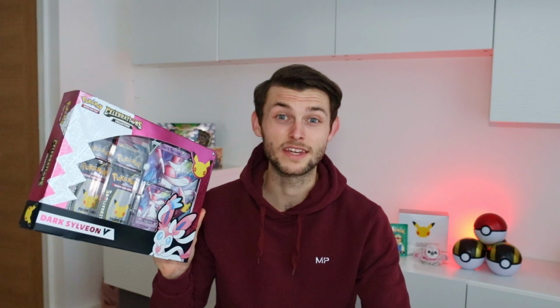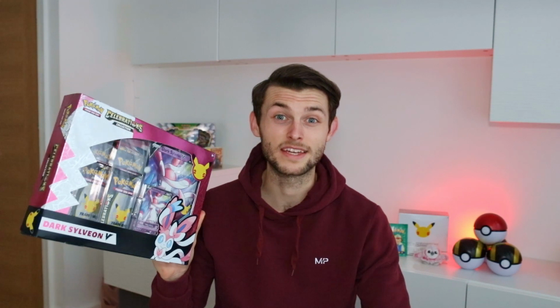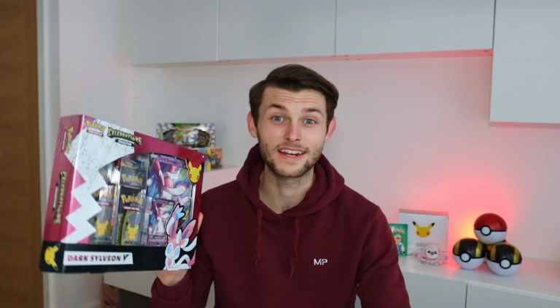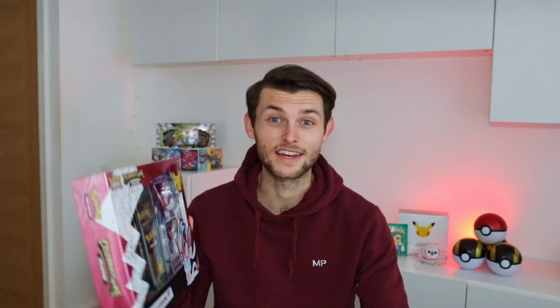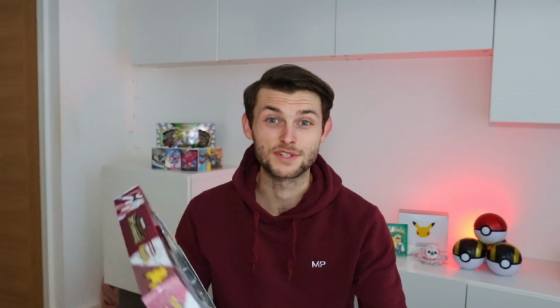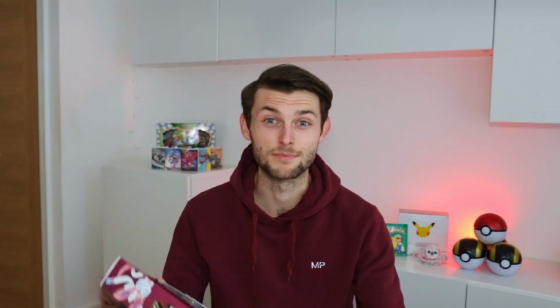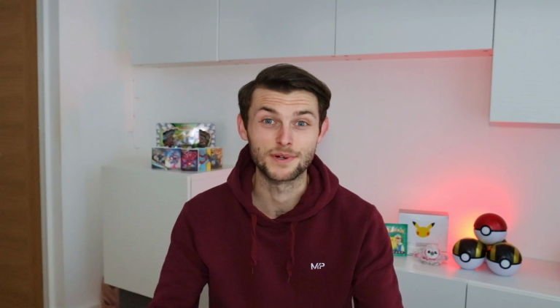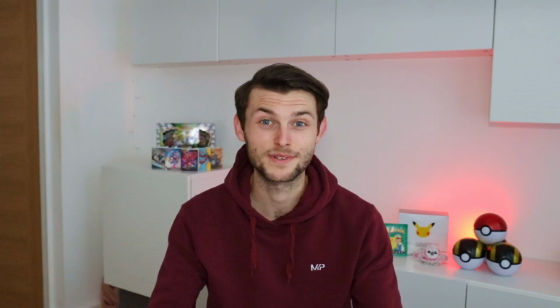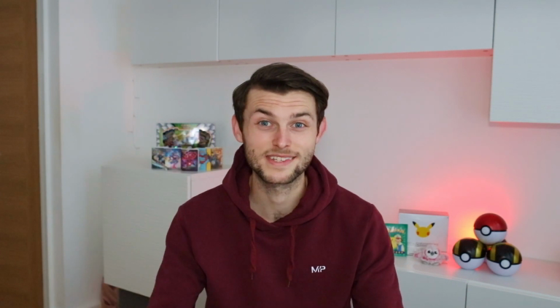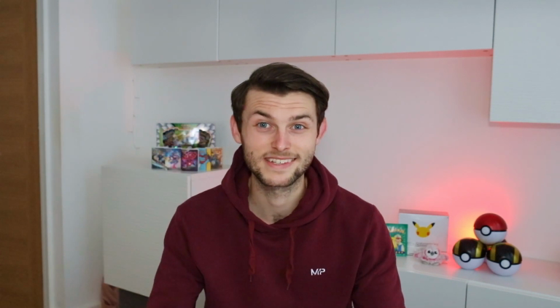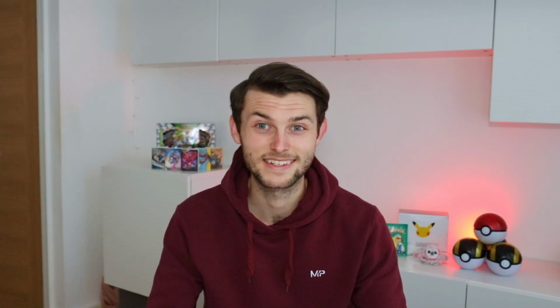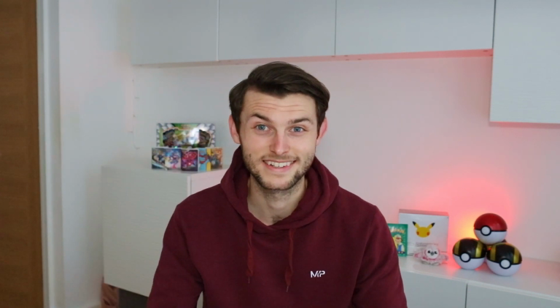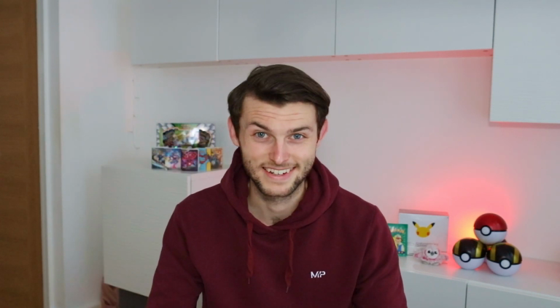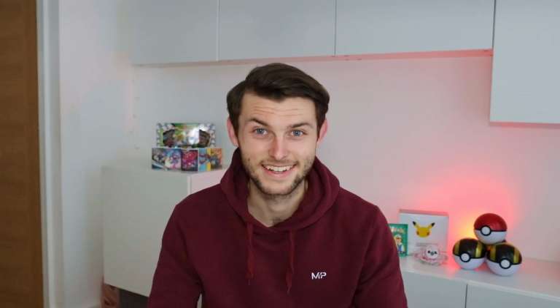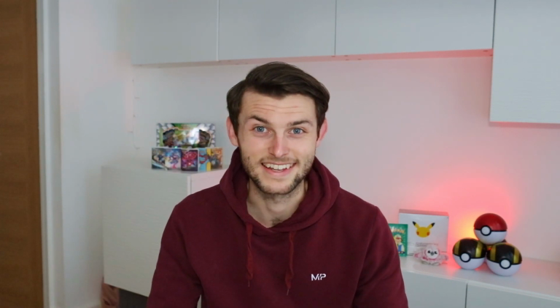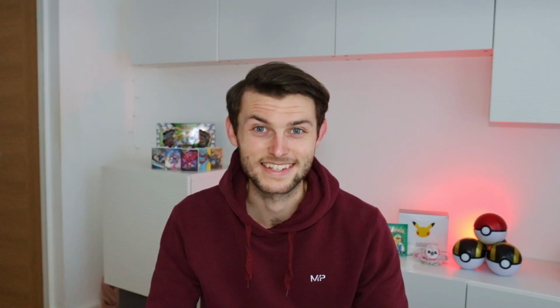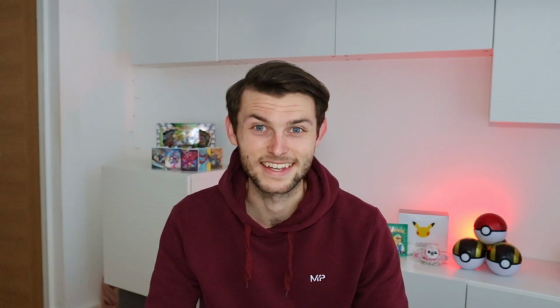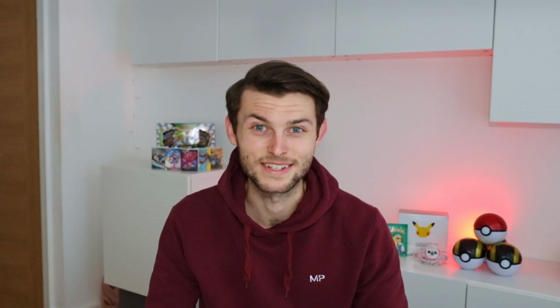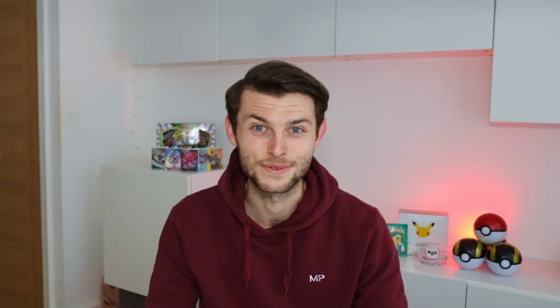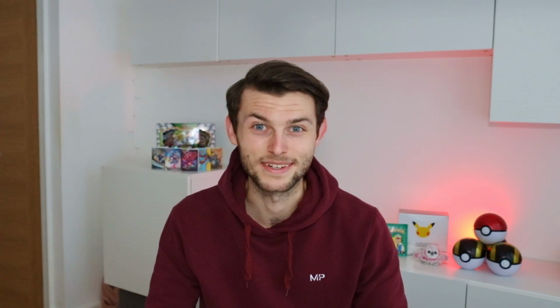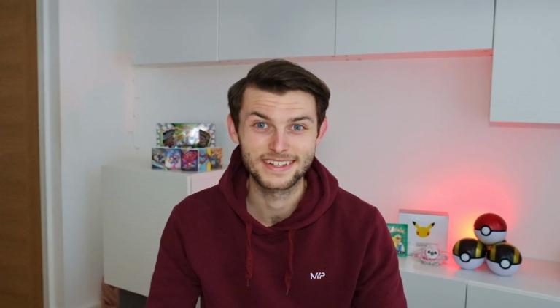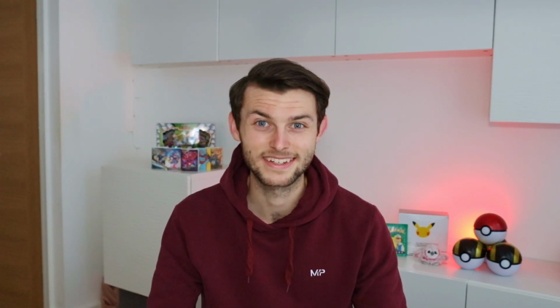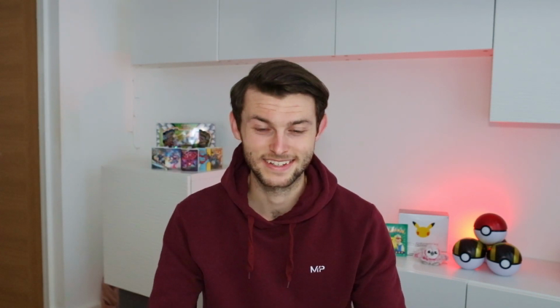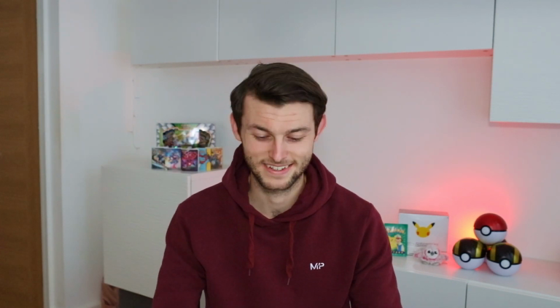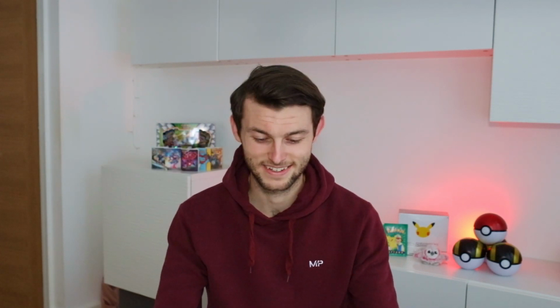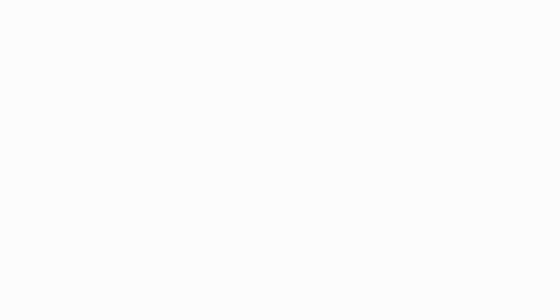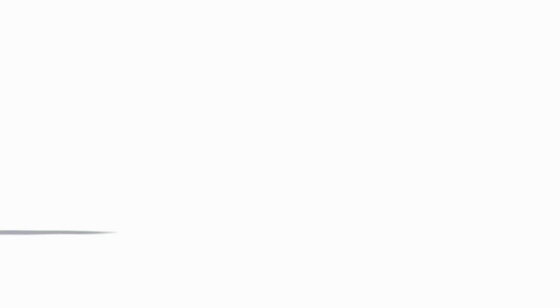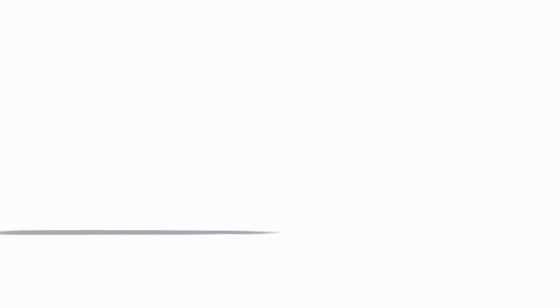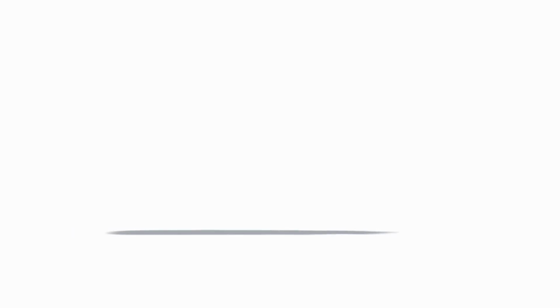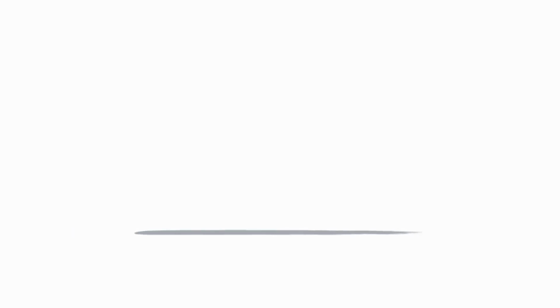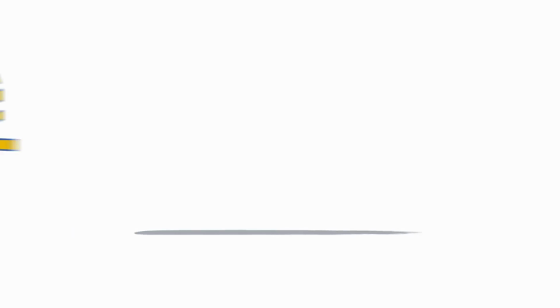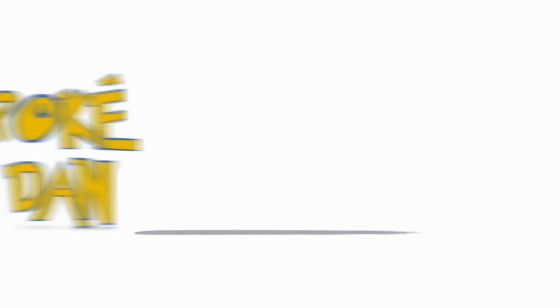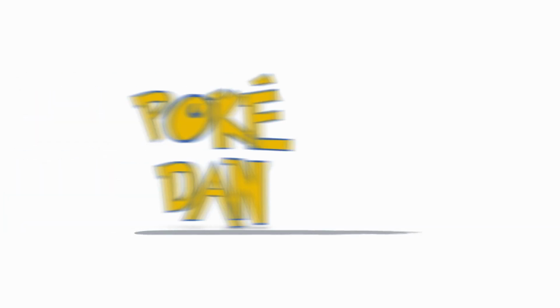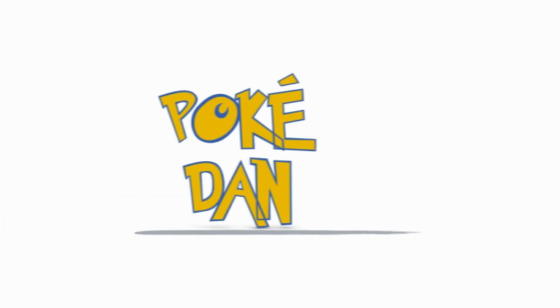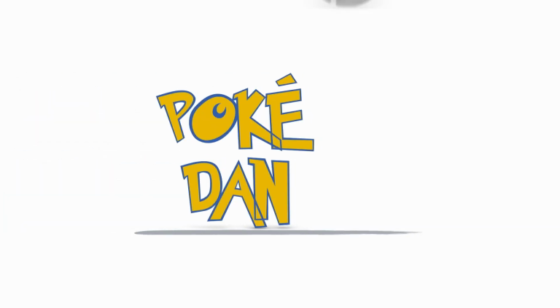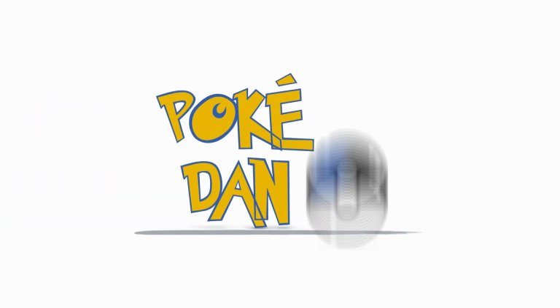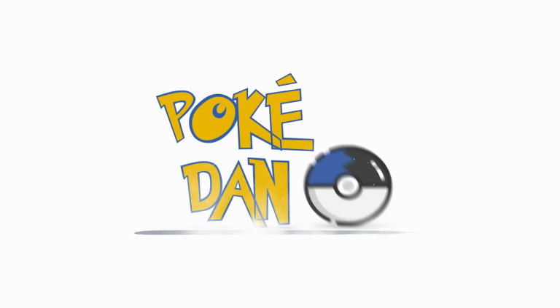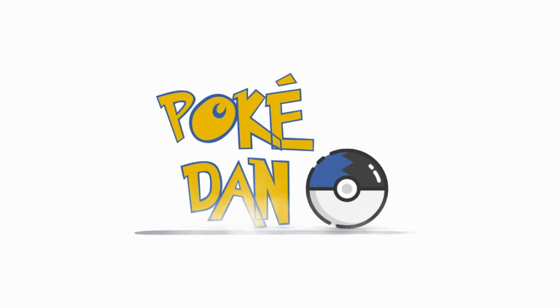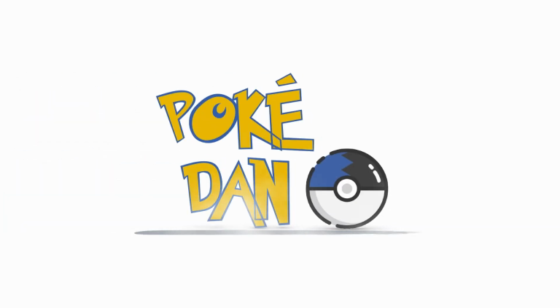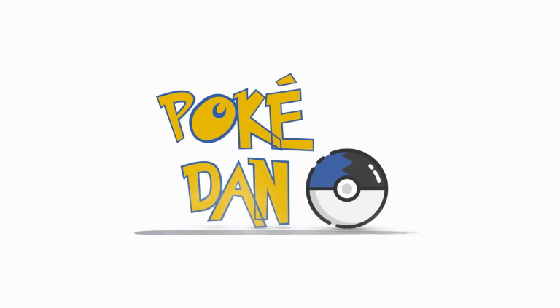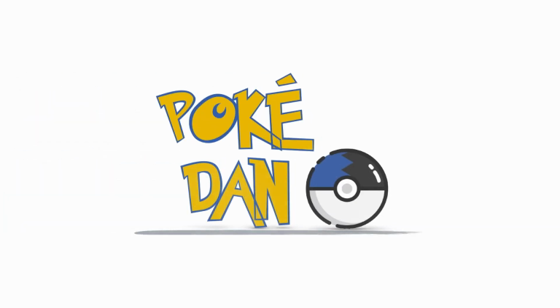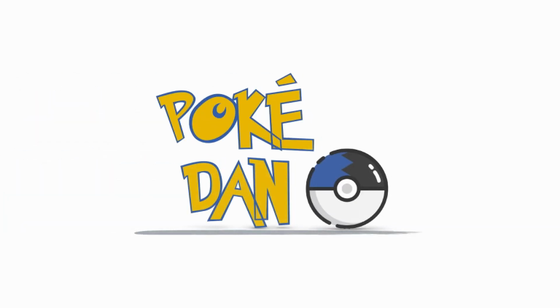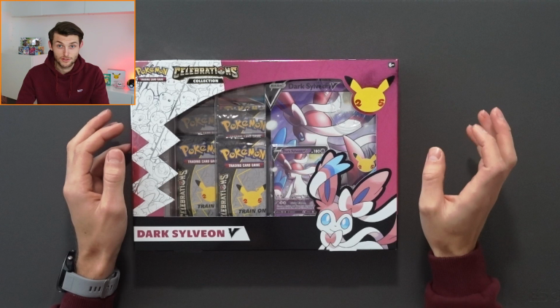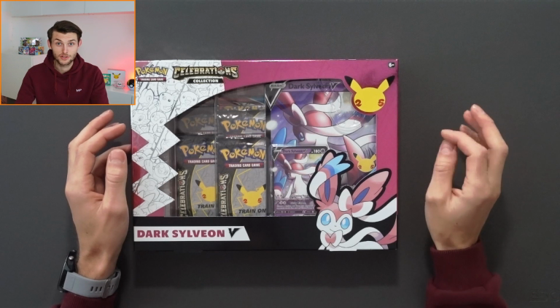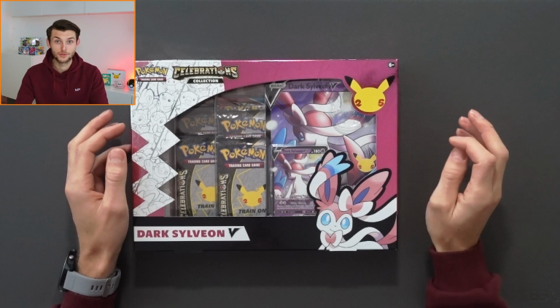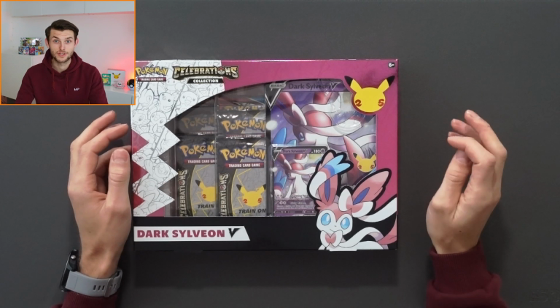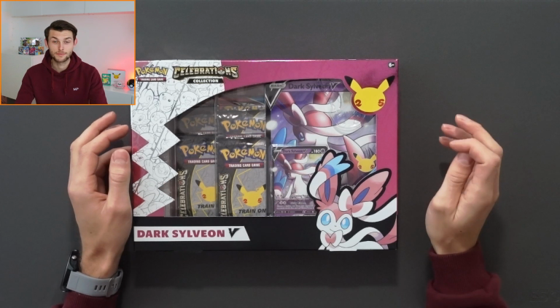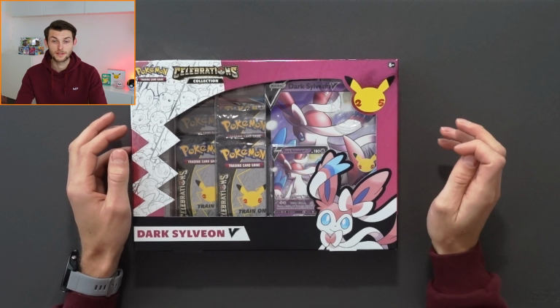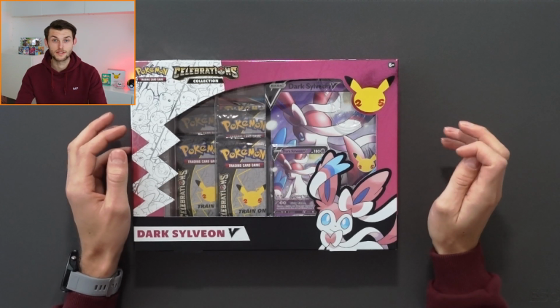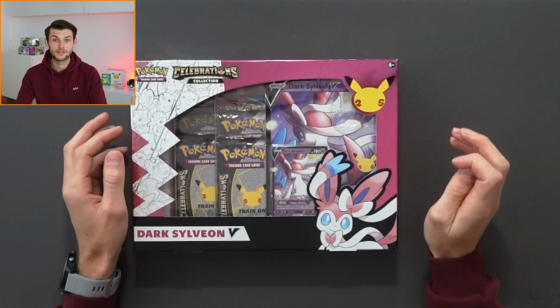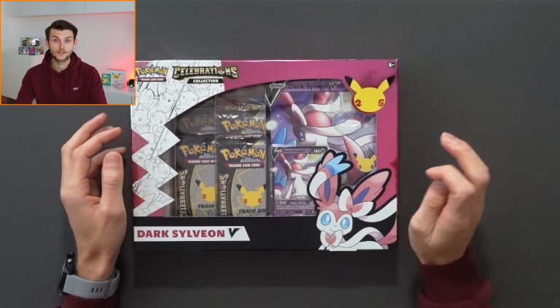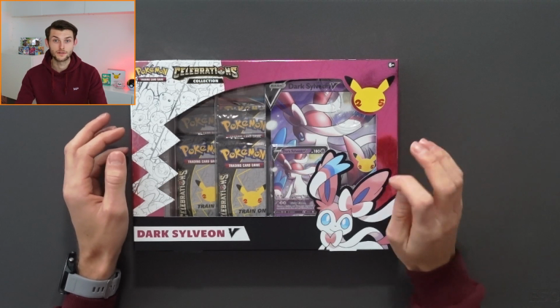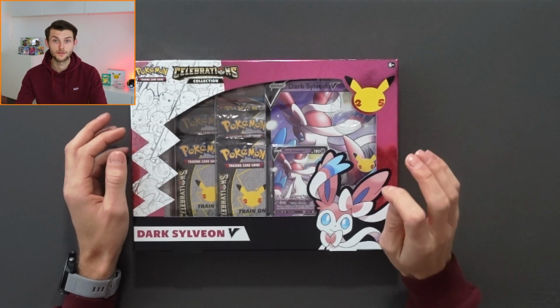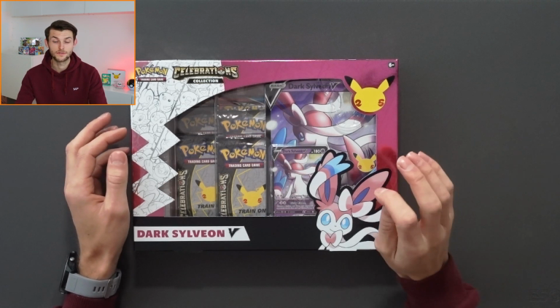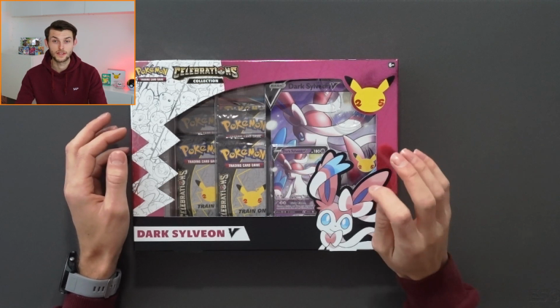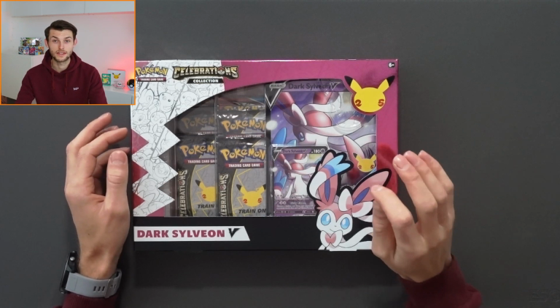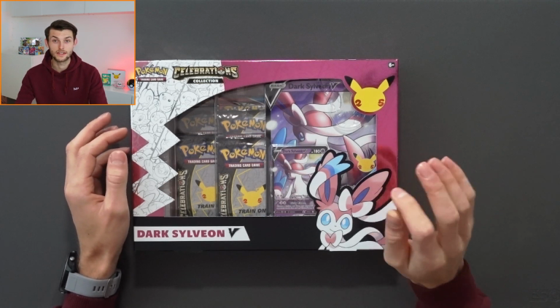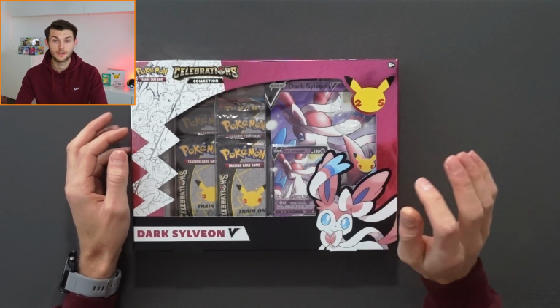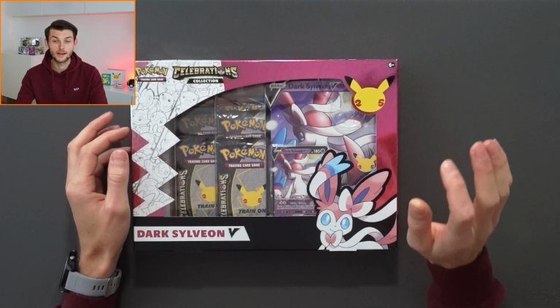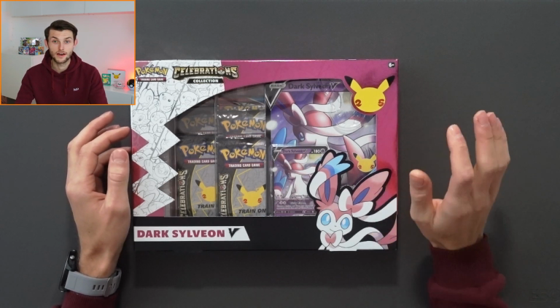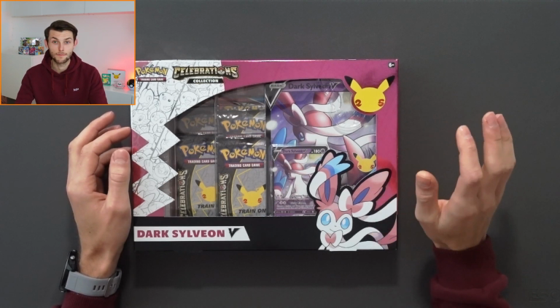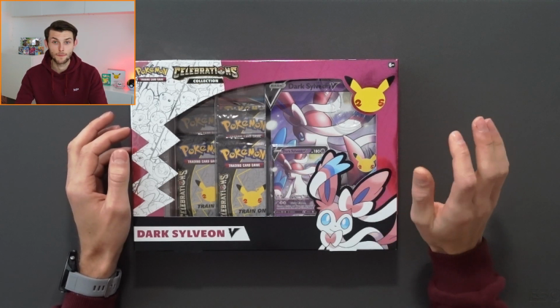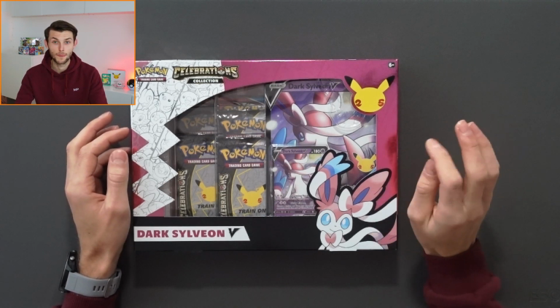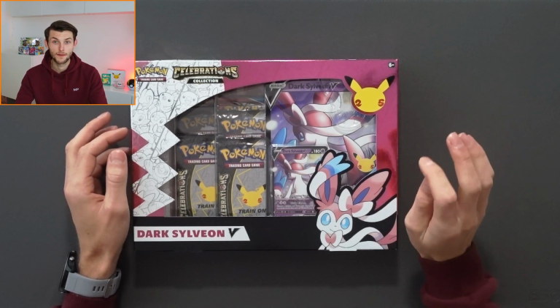Hello, welcome to the video. My name is Dan and today we're going to be opening the Celebrations Dark Sylveon V collection box. Let's get into it.